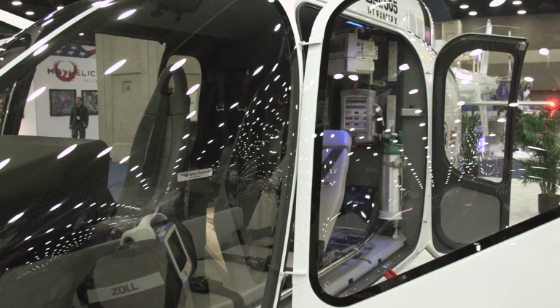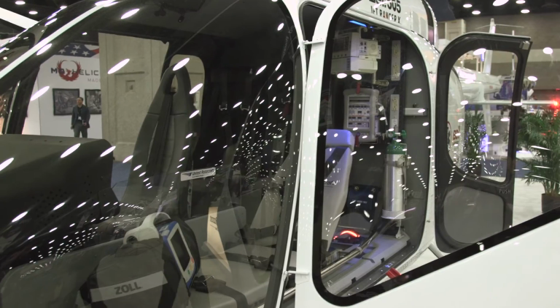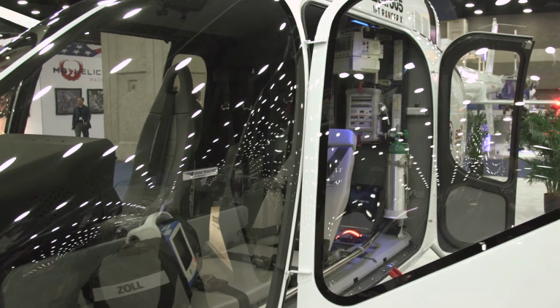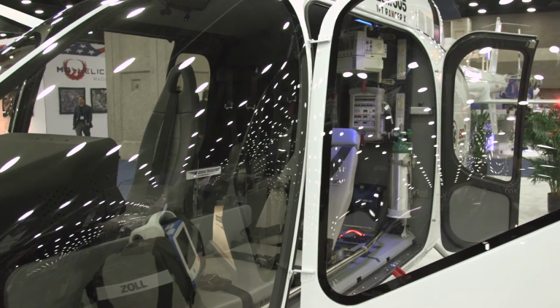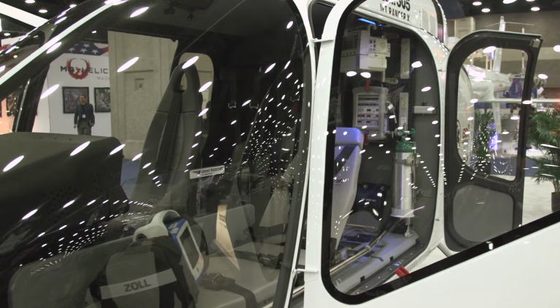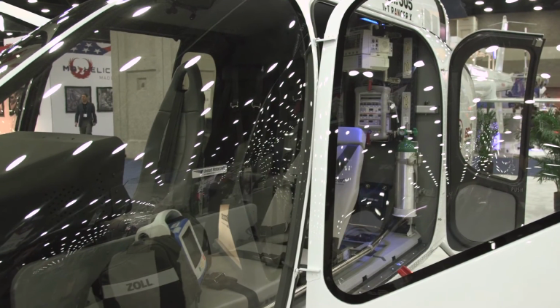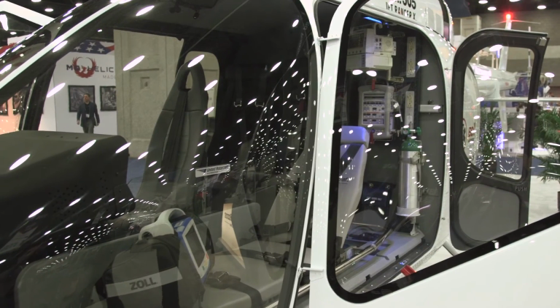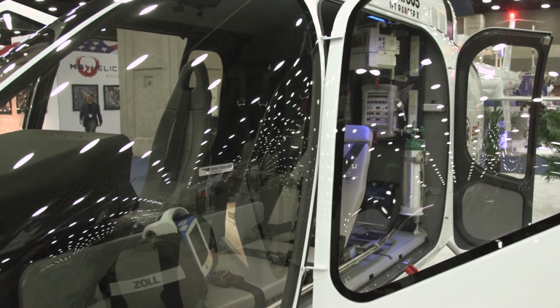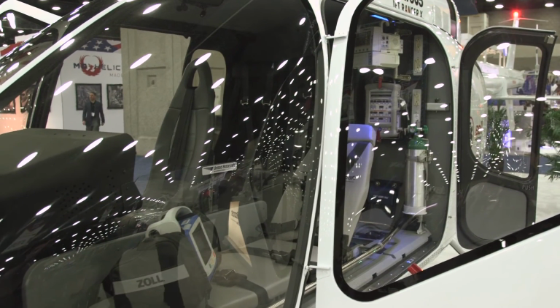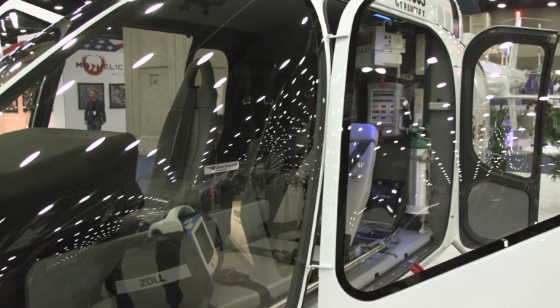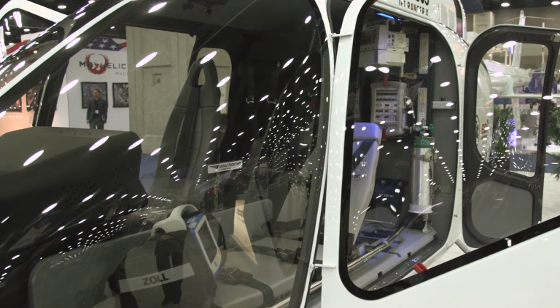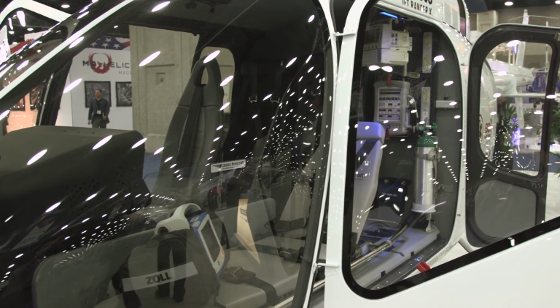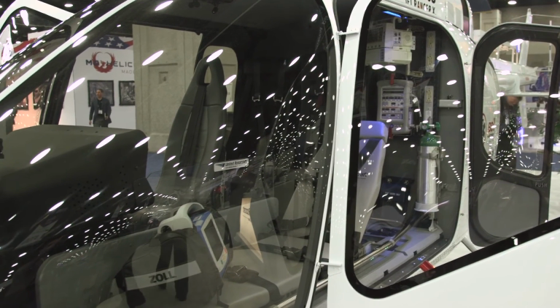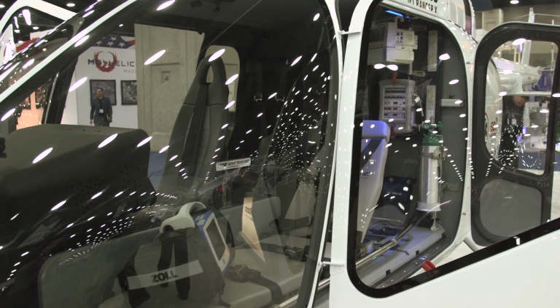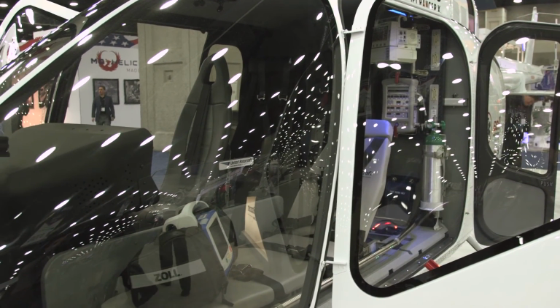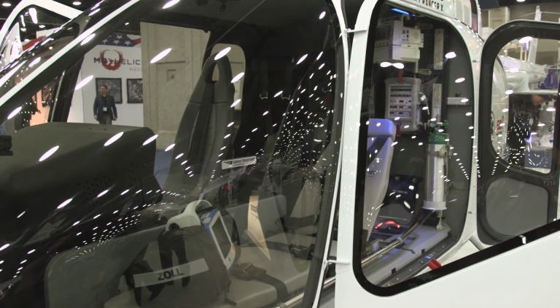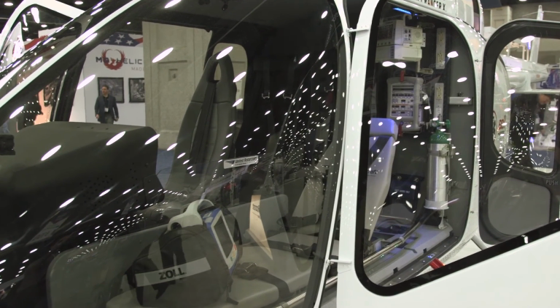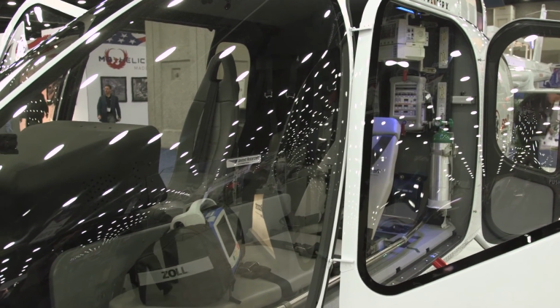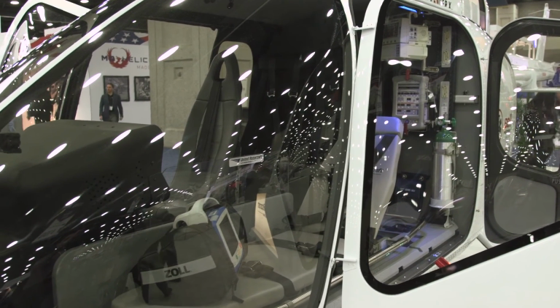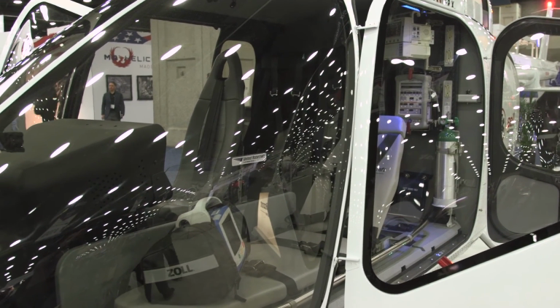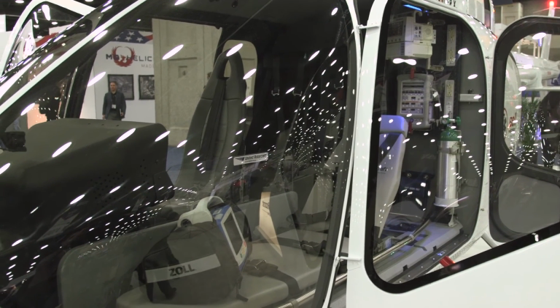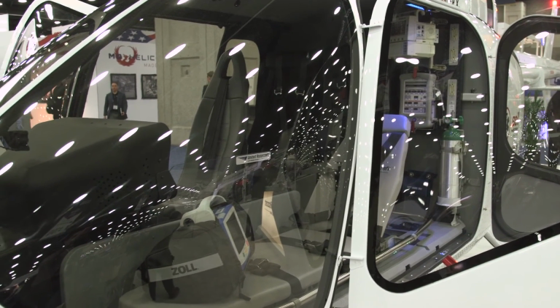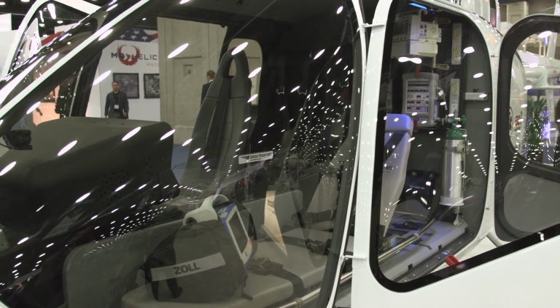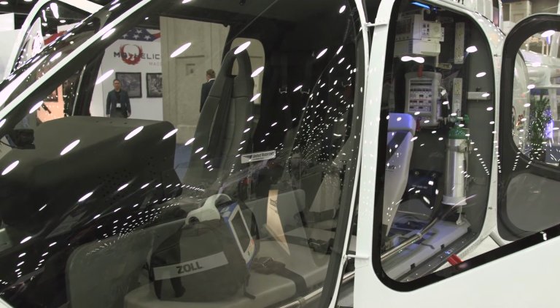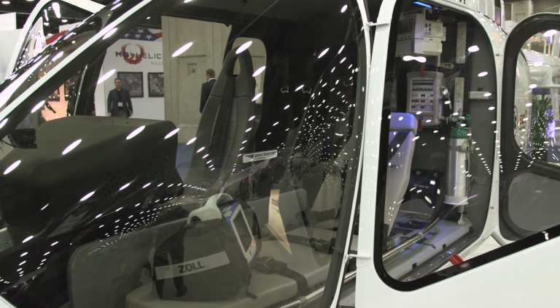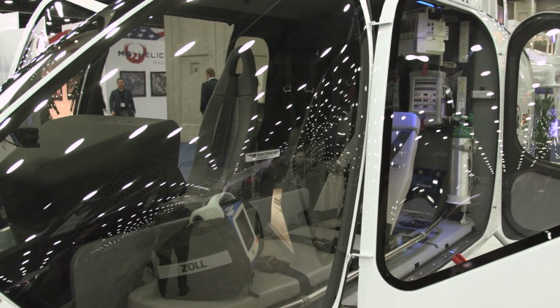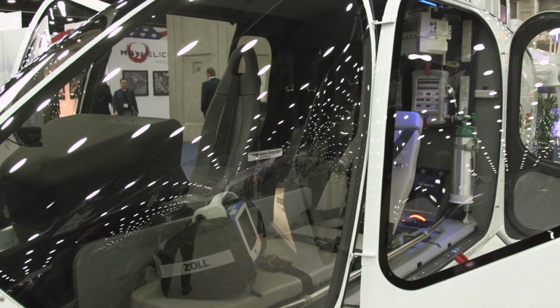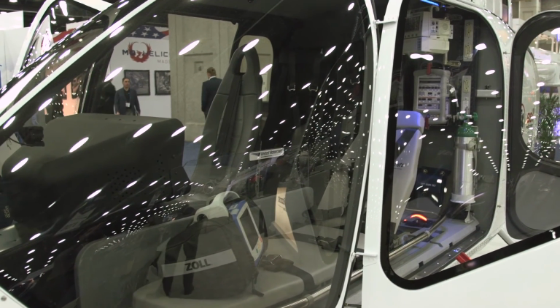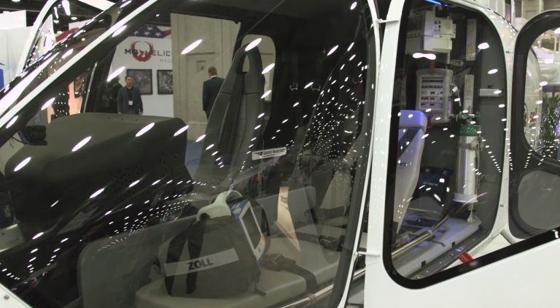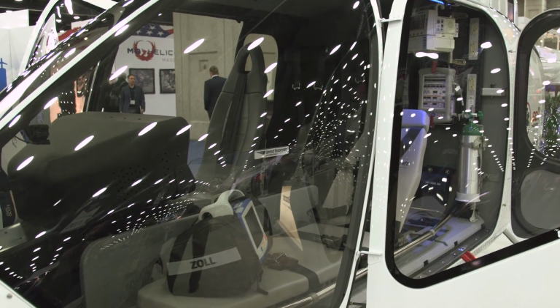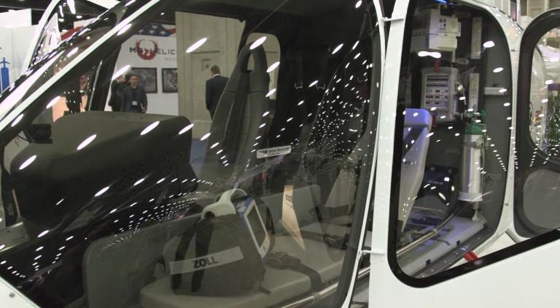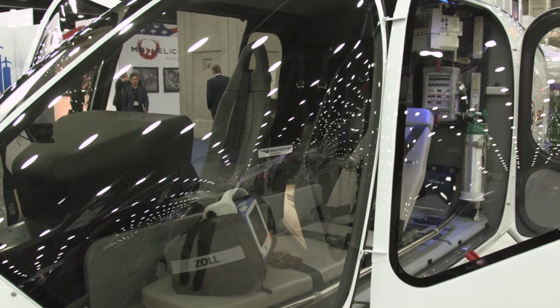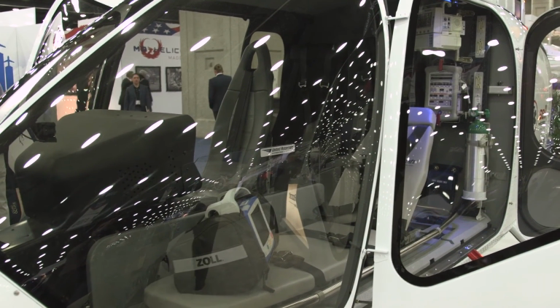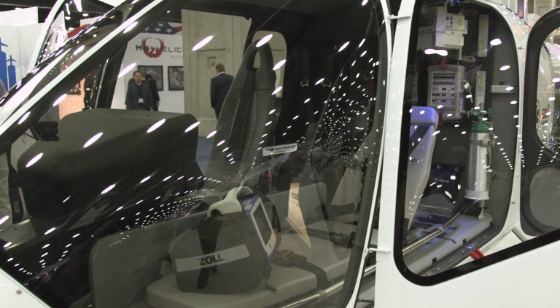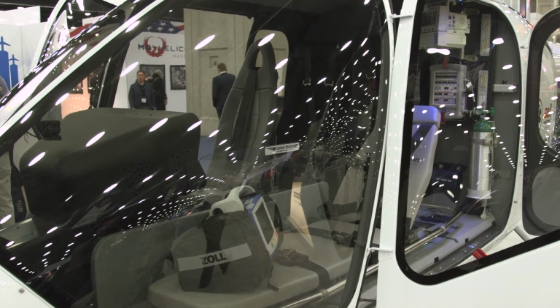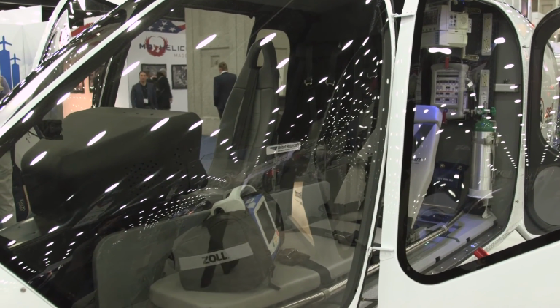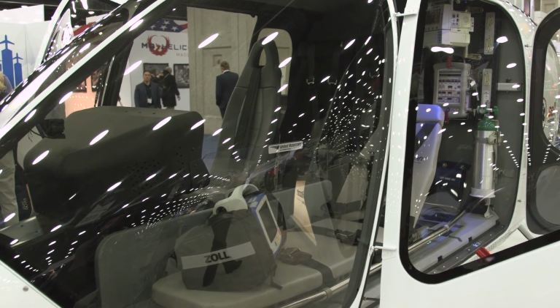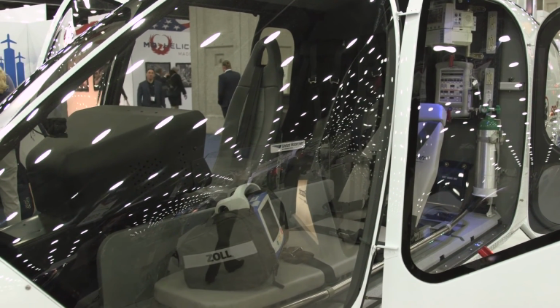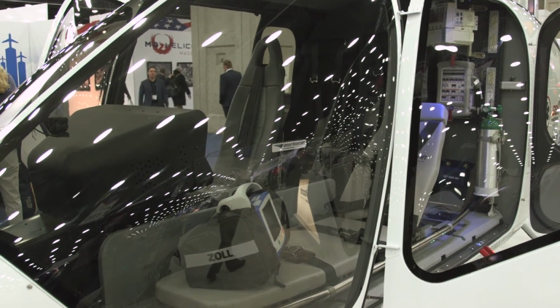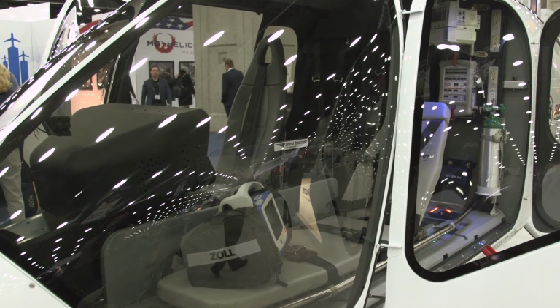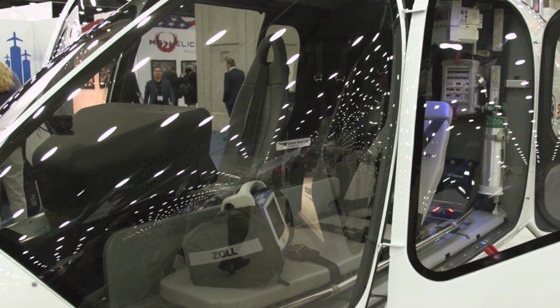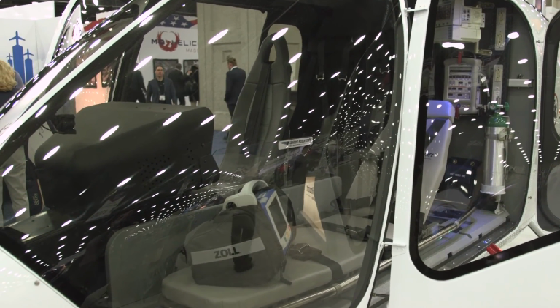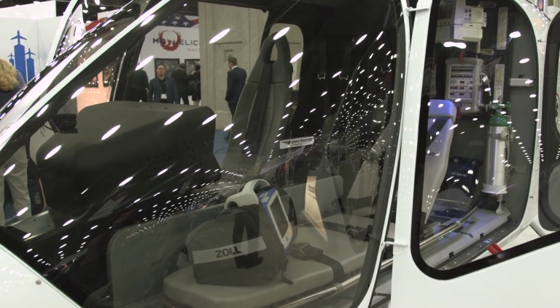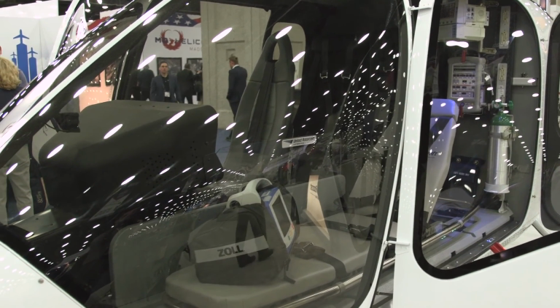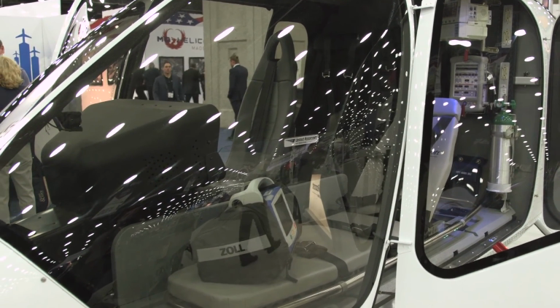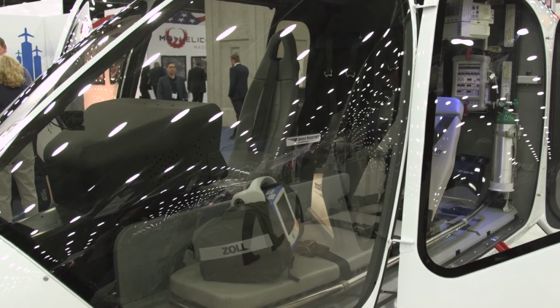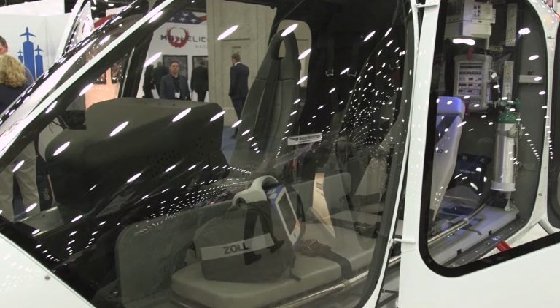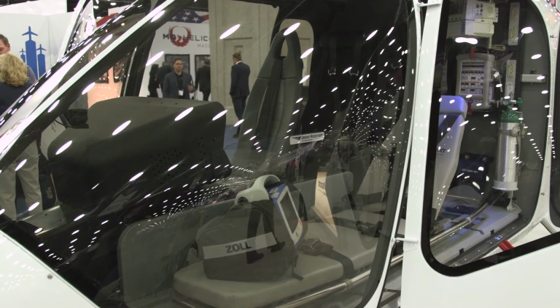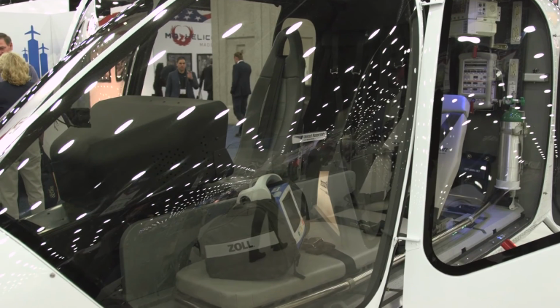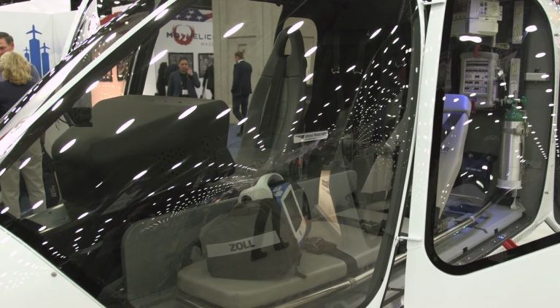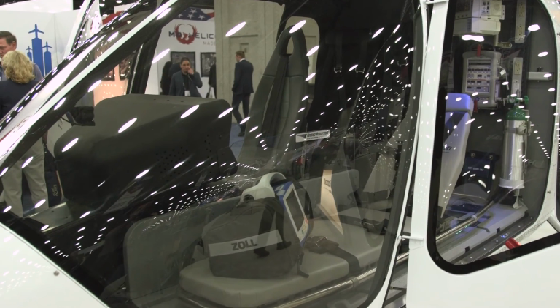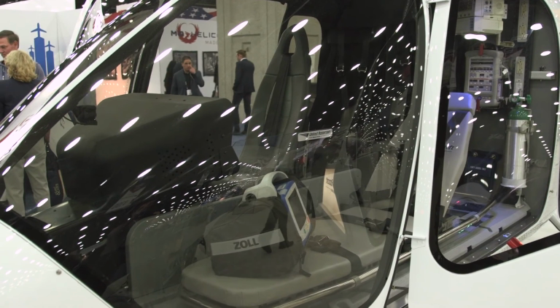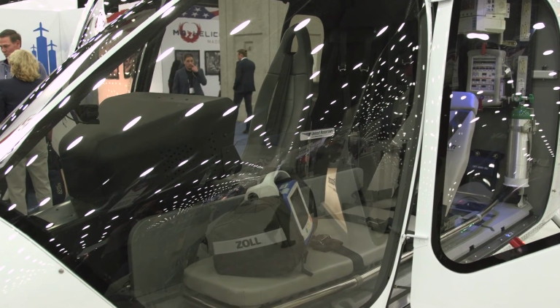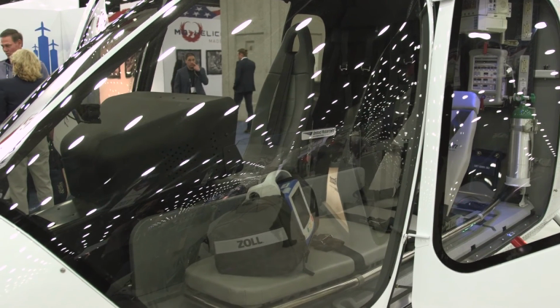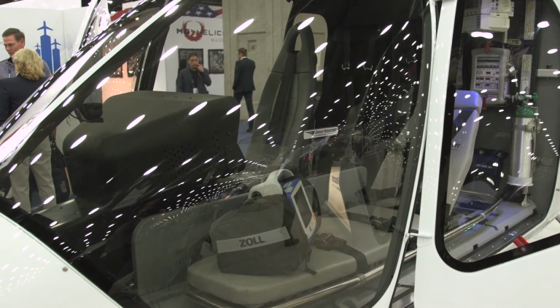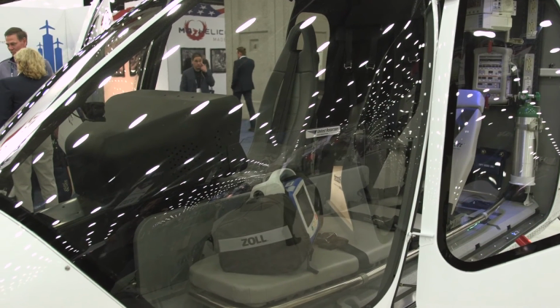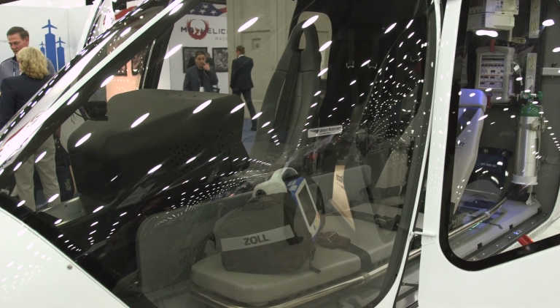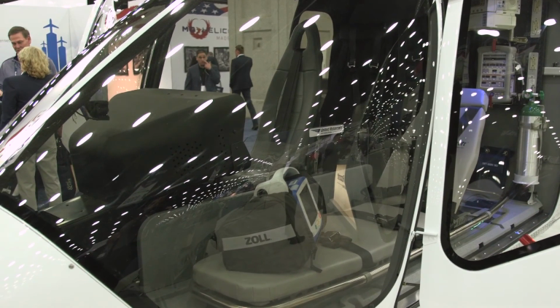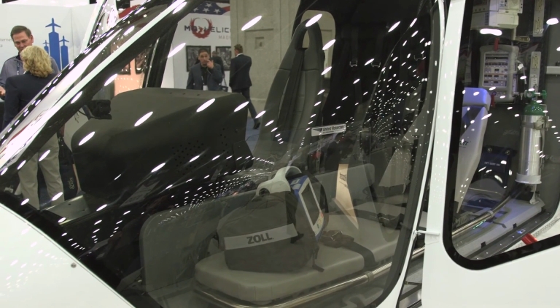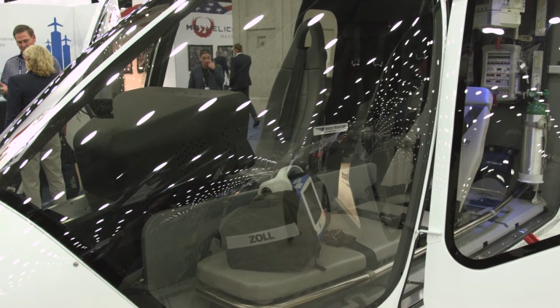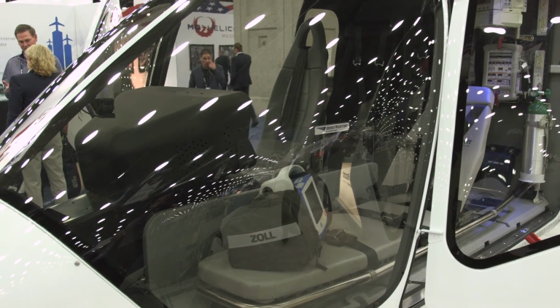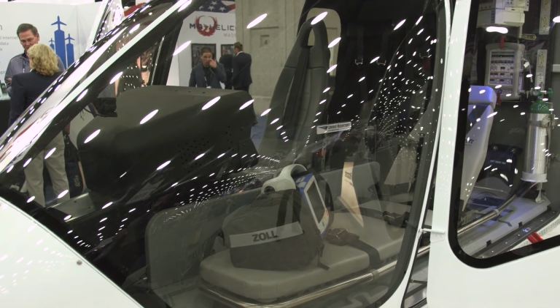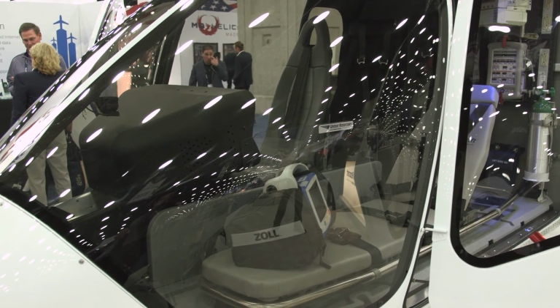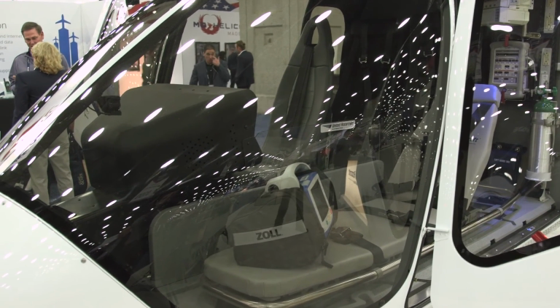United Rotorcraft has plans to certify the EMS interior once the Bell 505 receives its type certificate later in 2016.